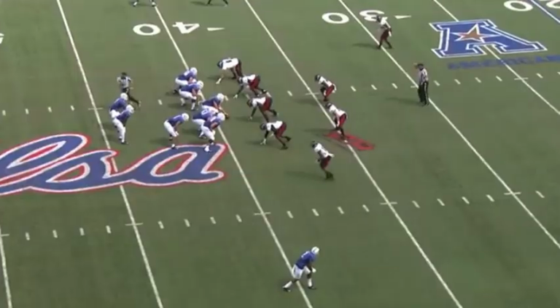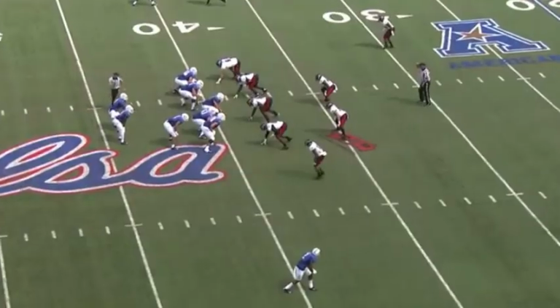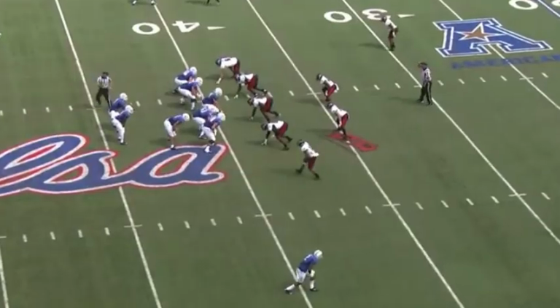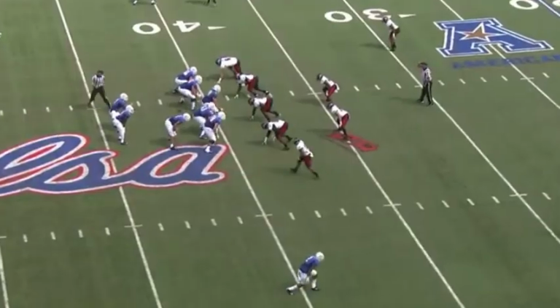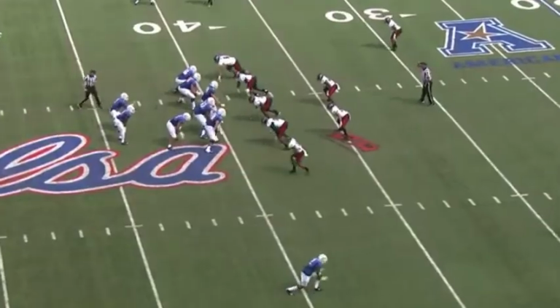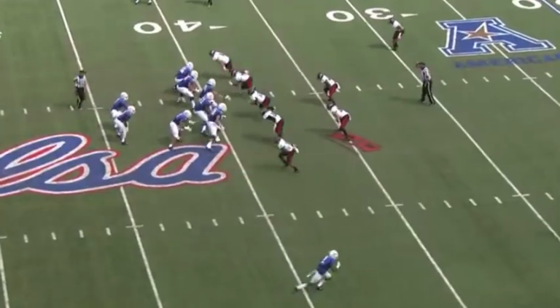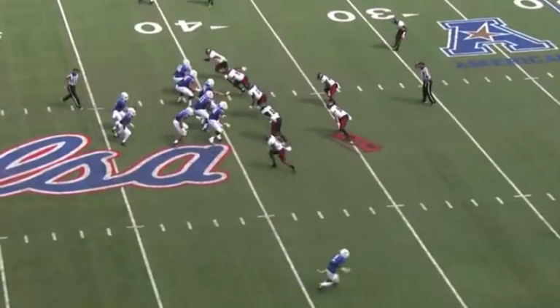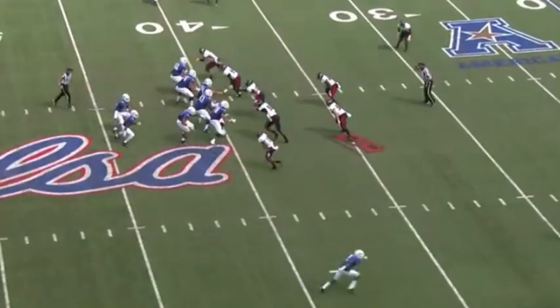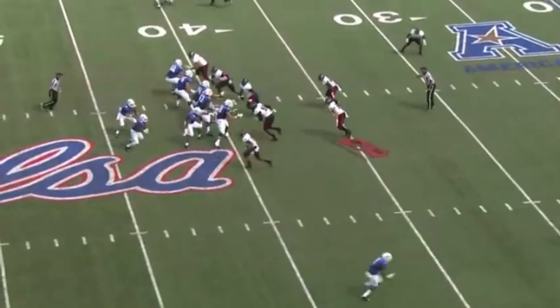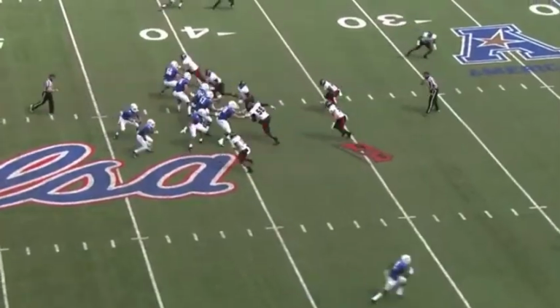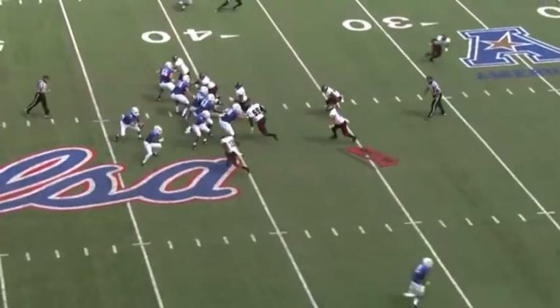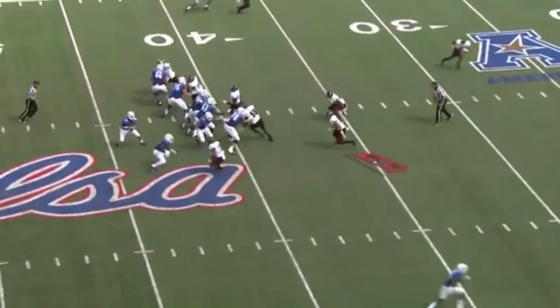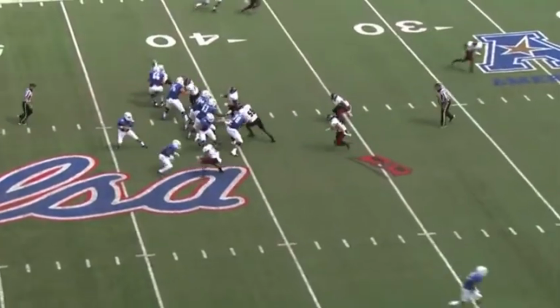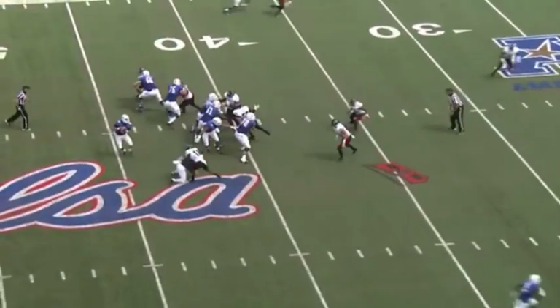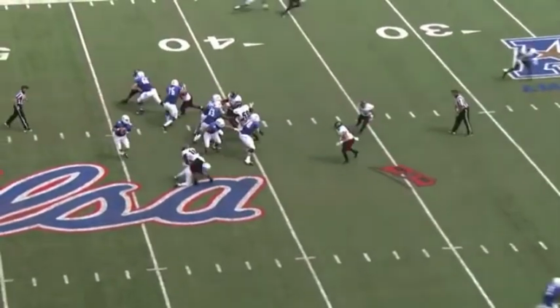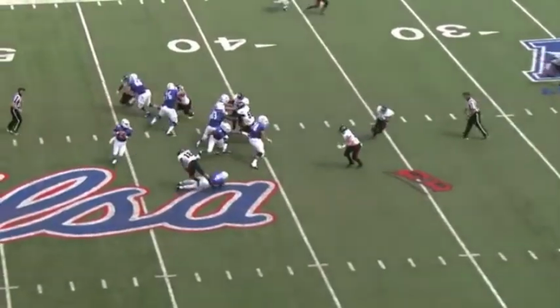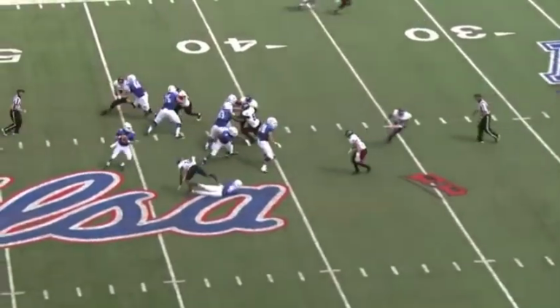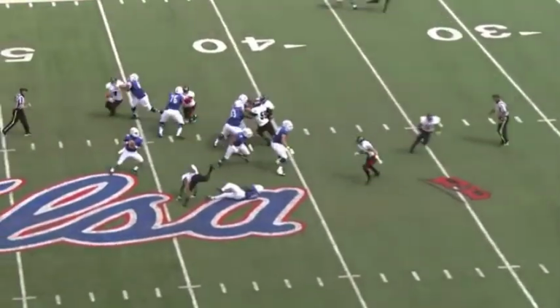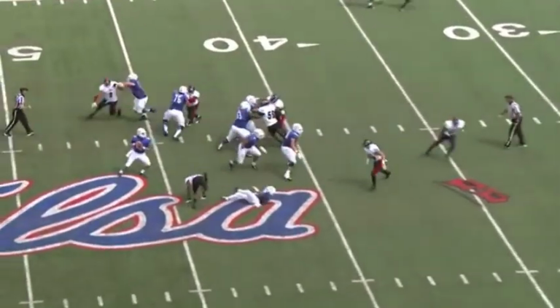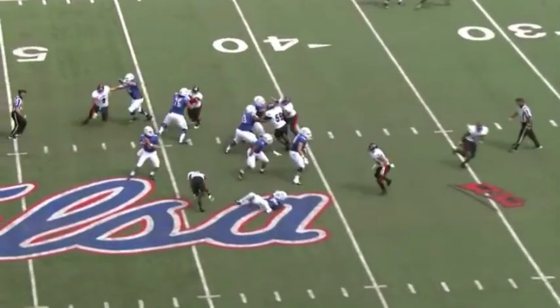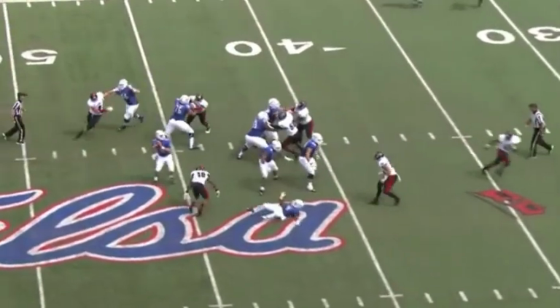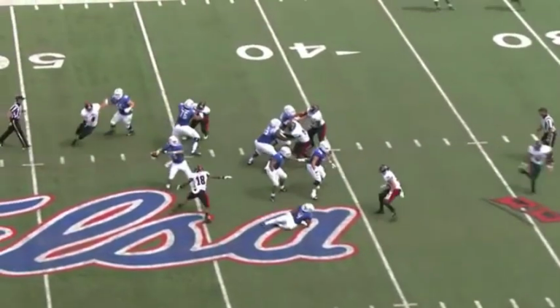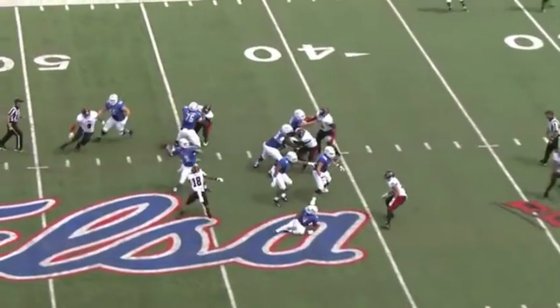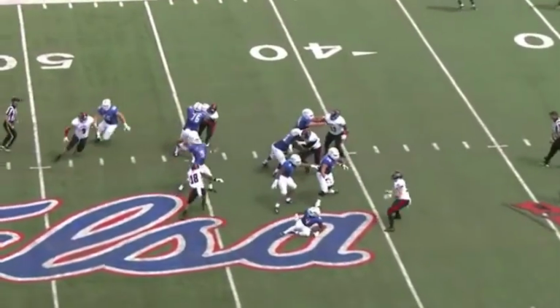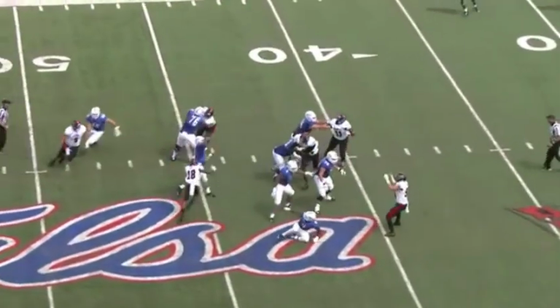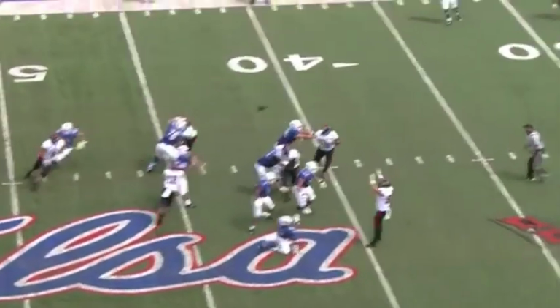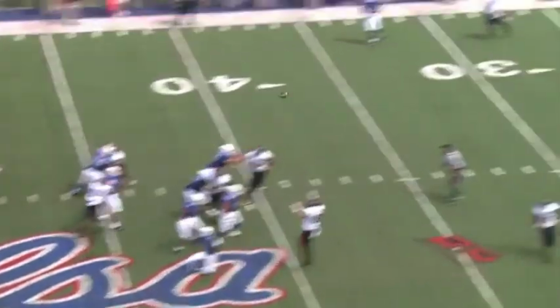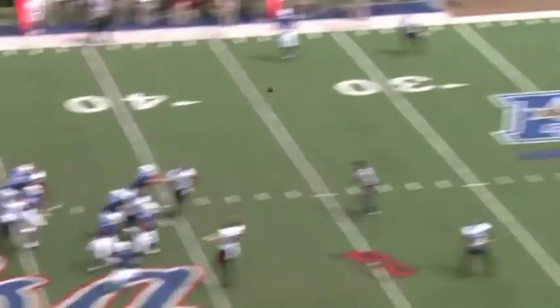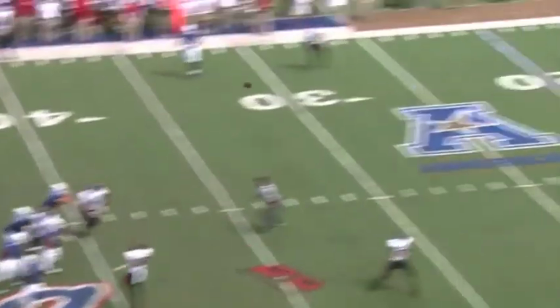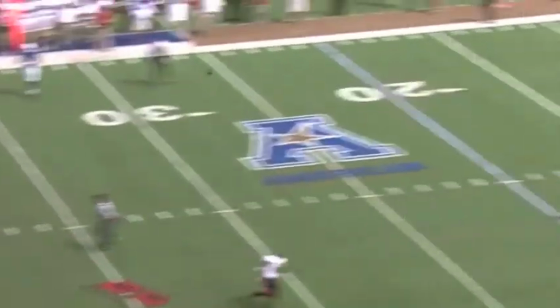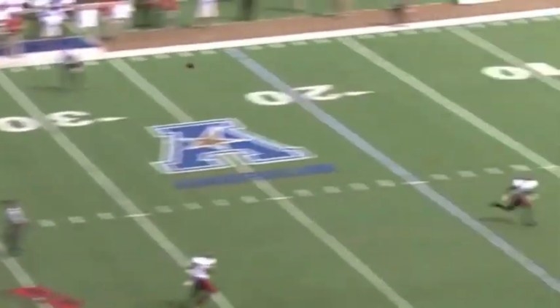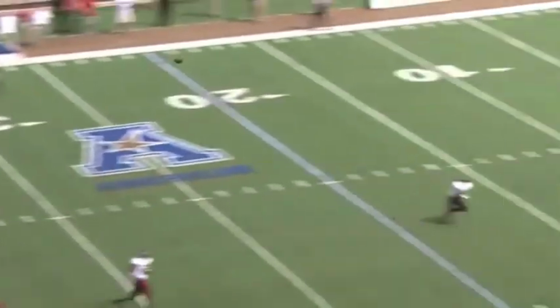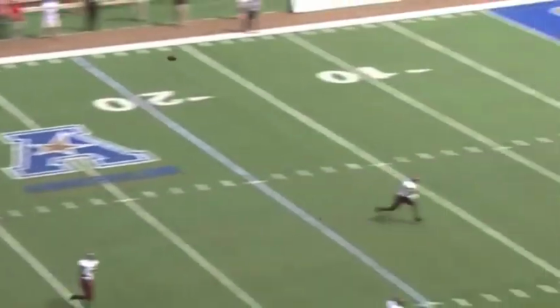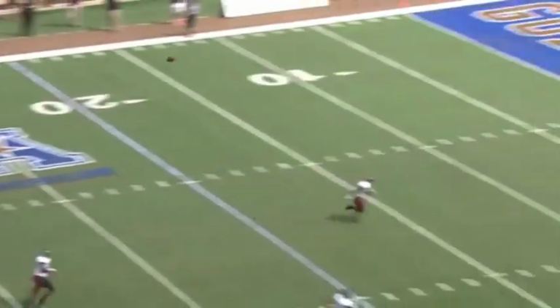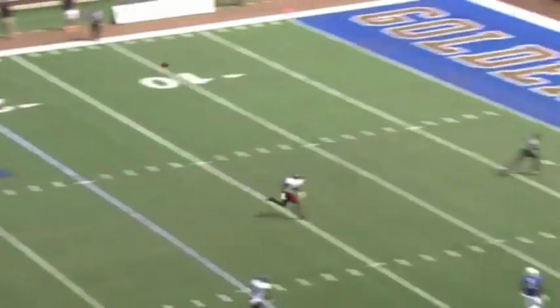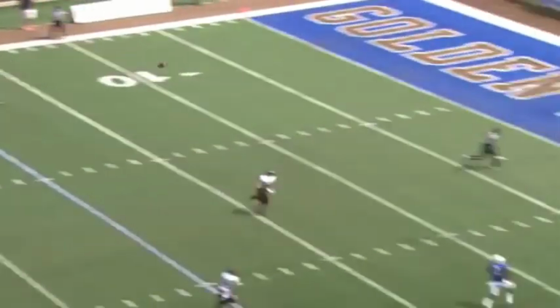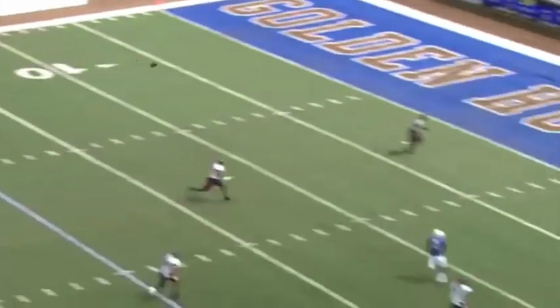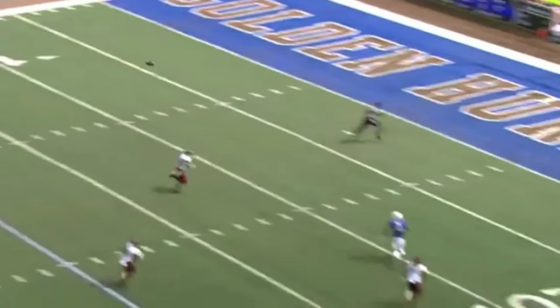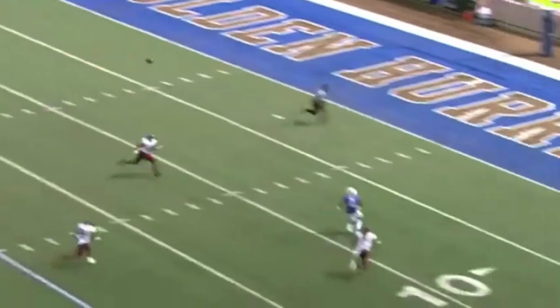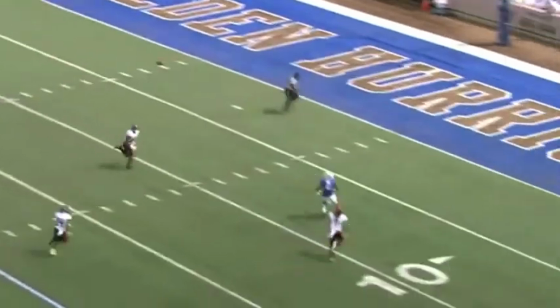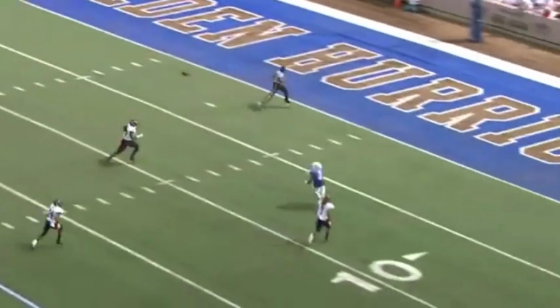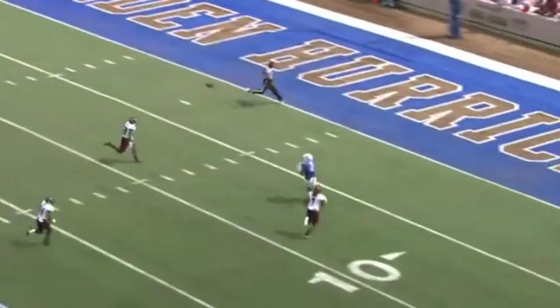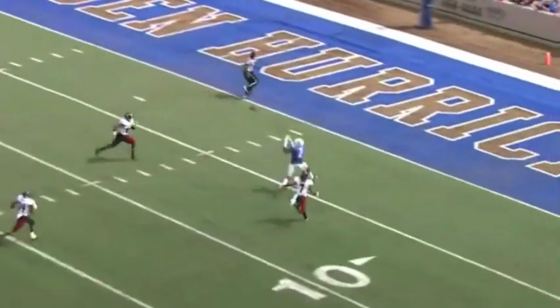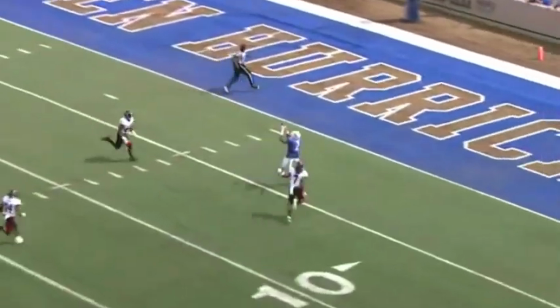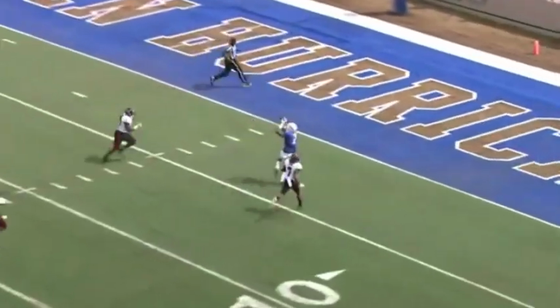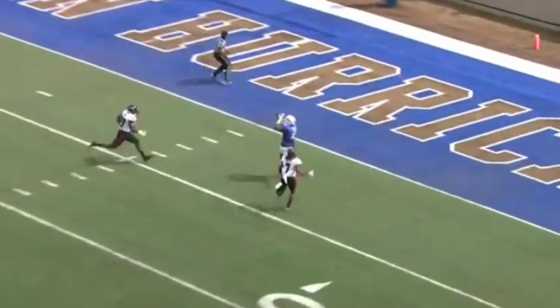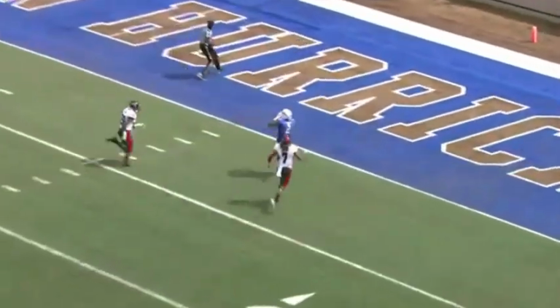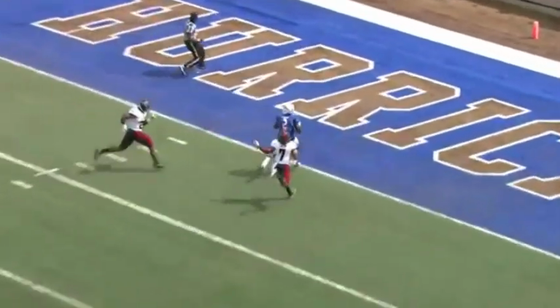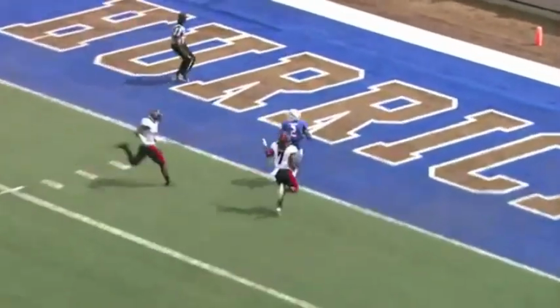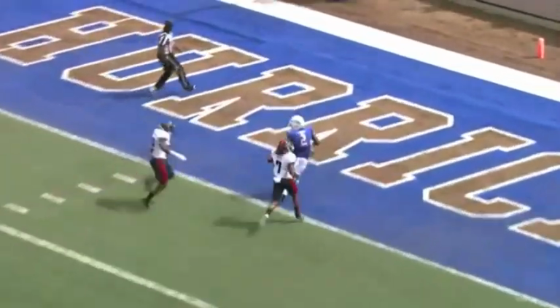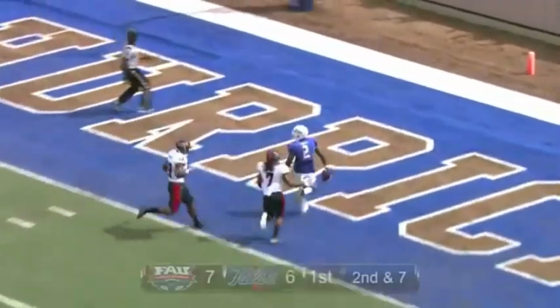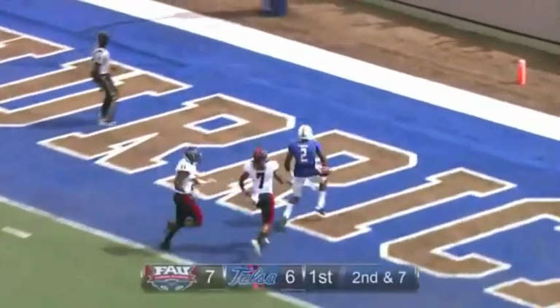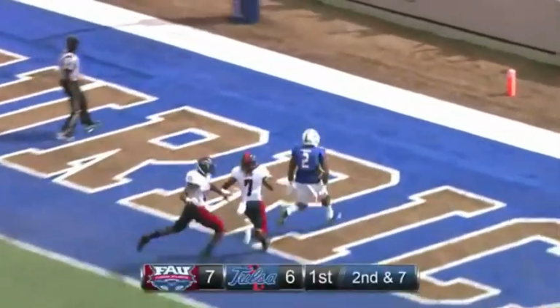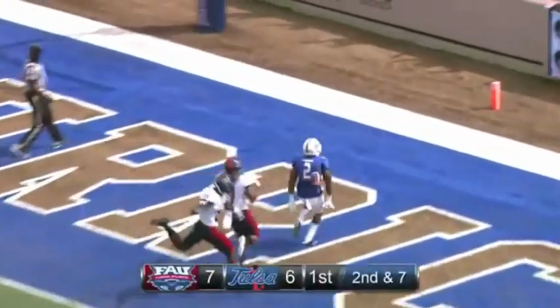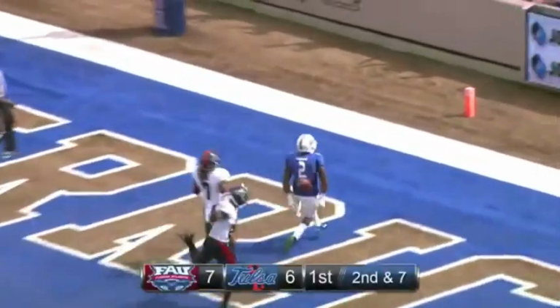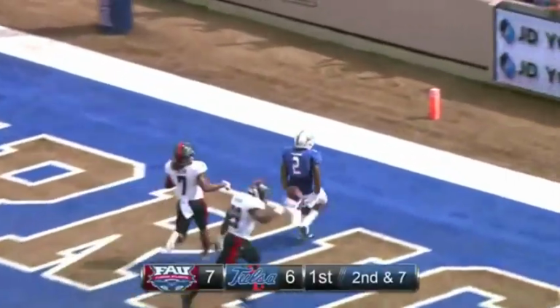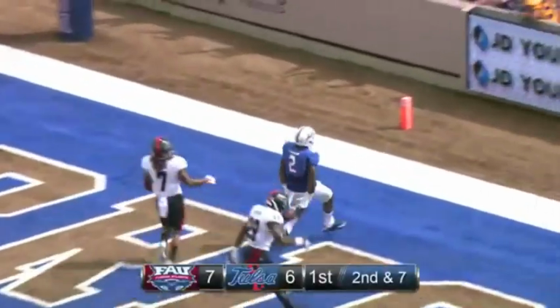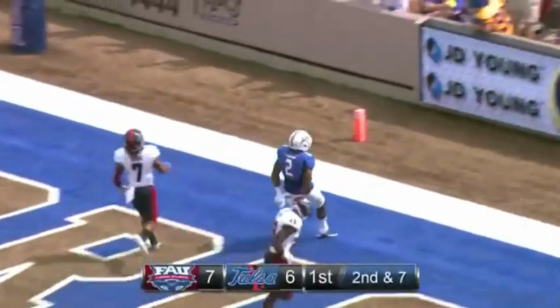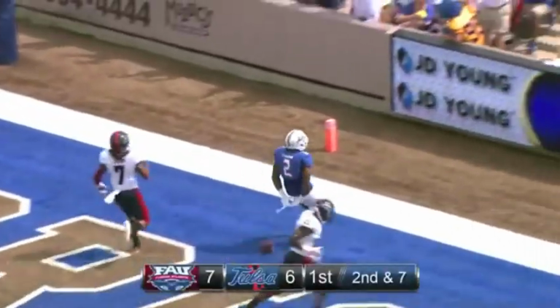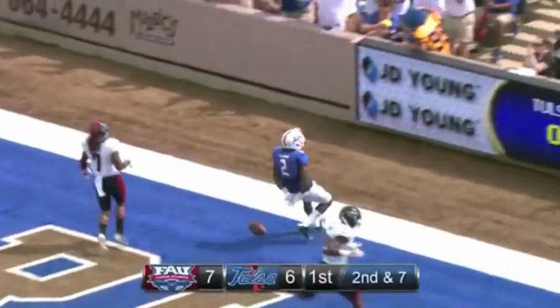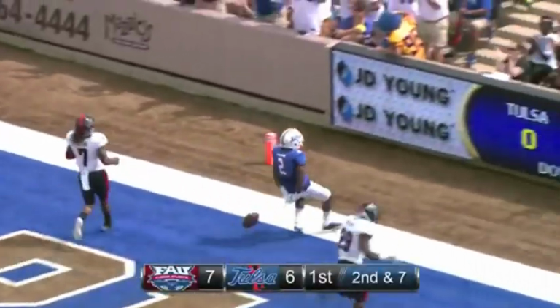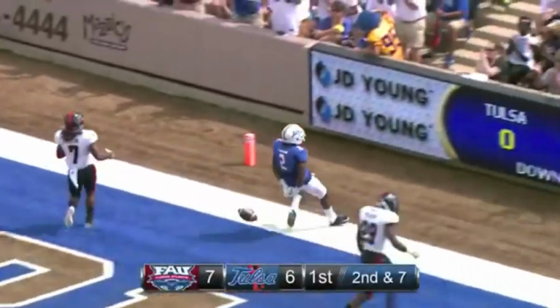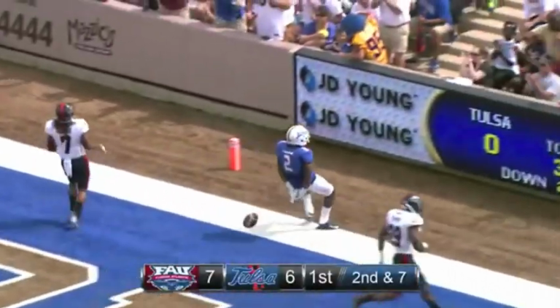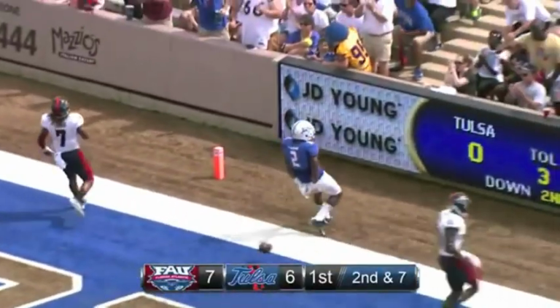Tulsa leading, 2:50 to go, first quarter. Fake handoff, back to pass, Evans throws downfield — a man wide open — caught! Keevan Lucas at the two-yard line.